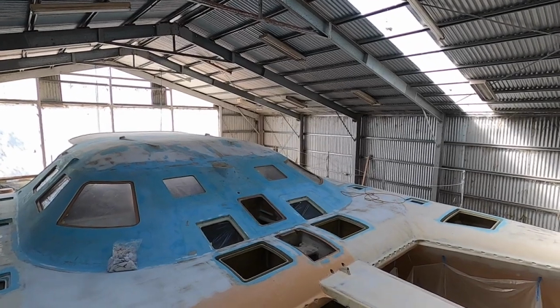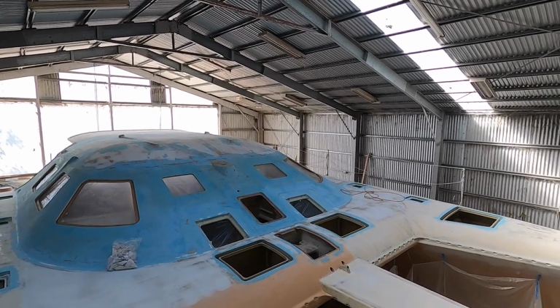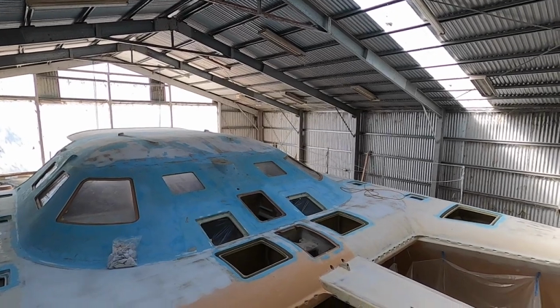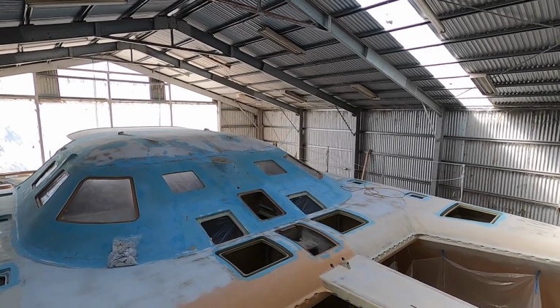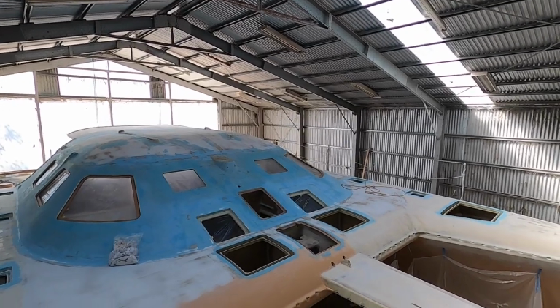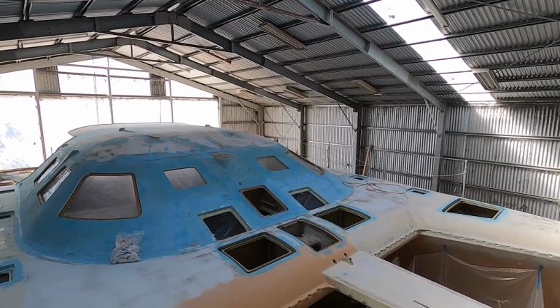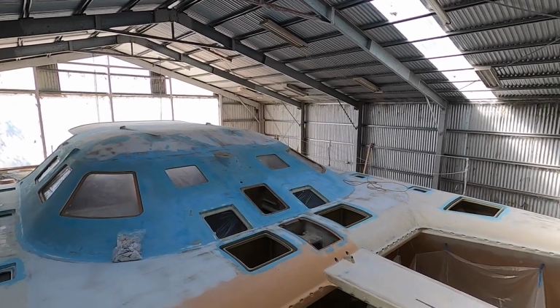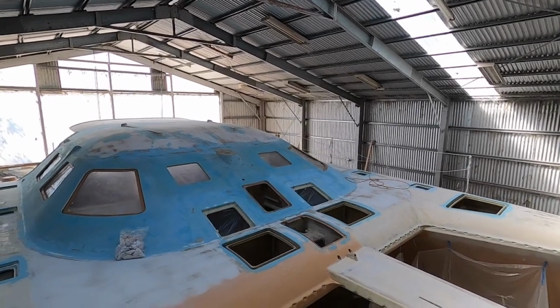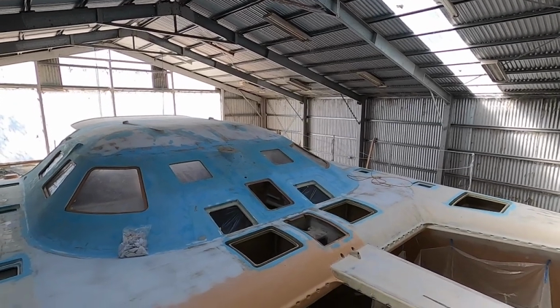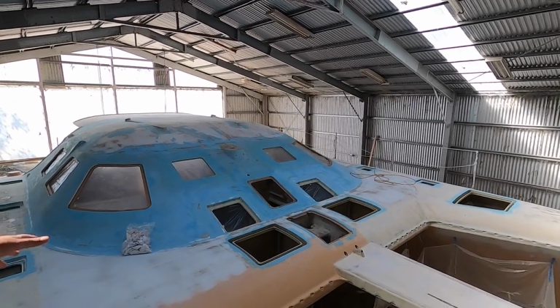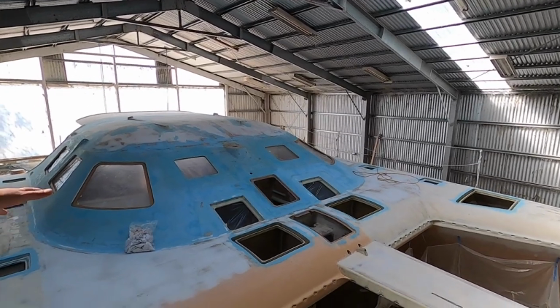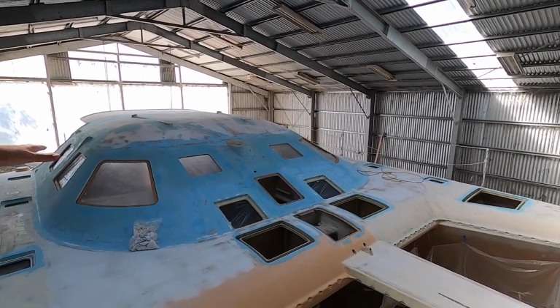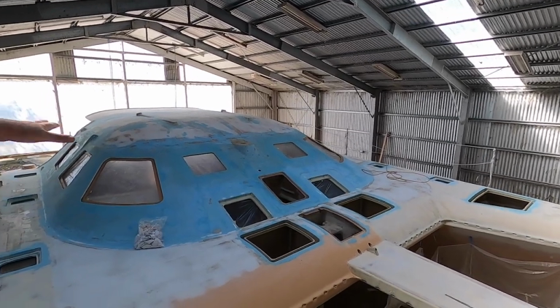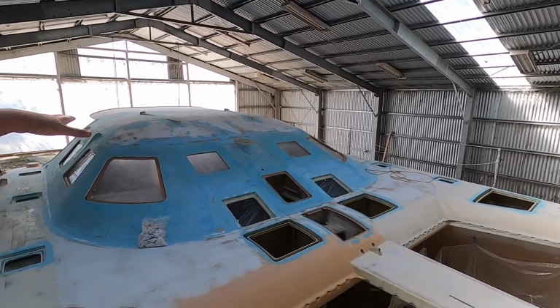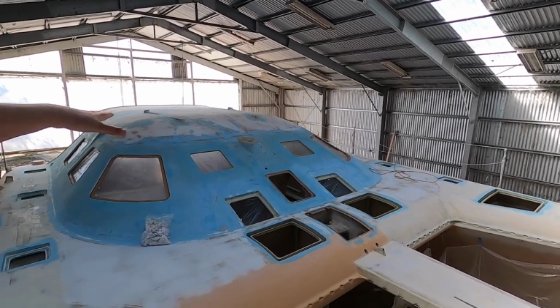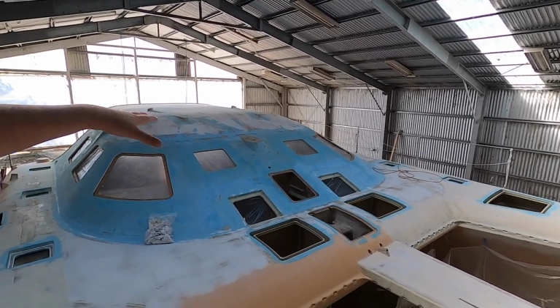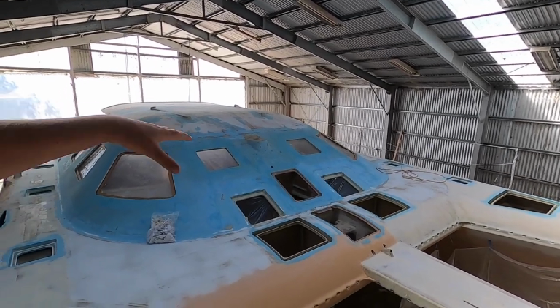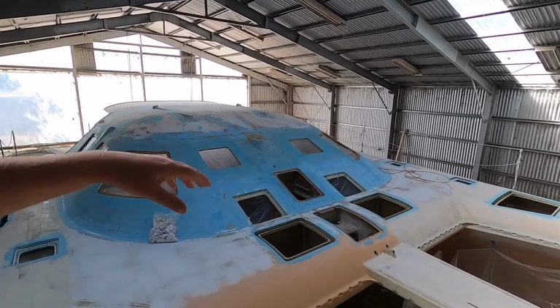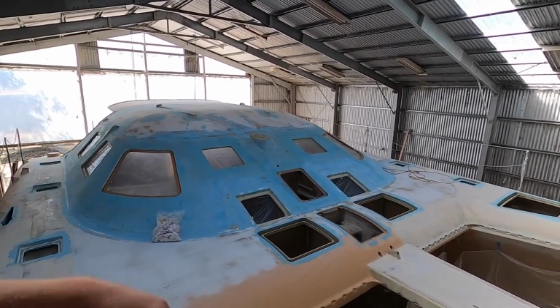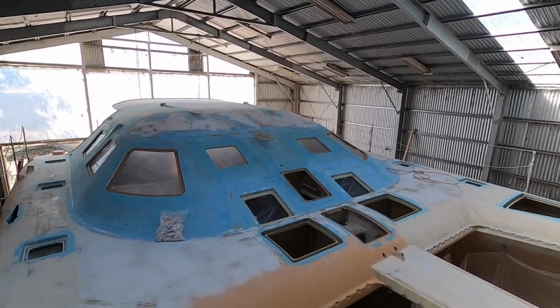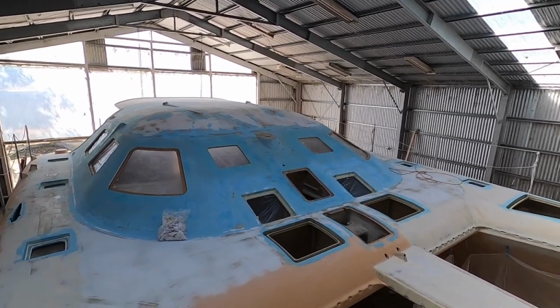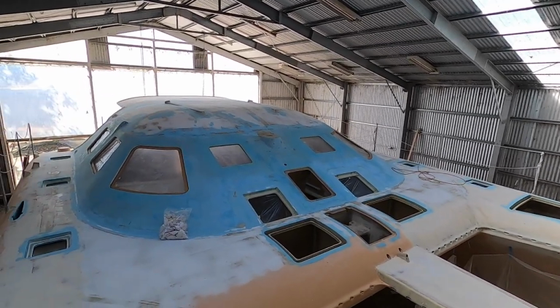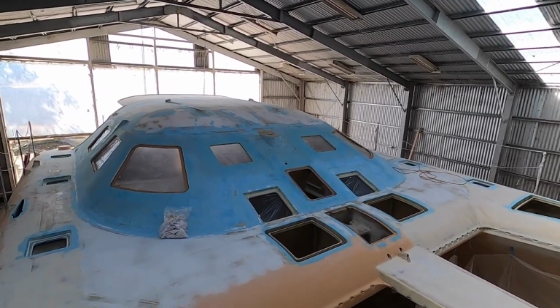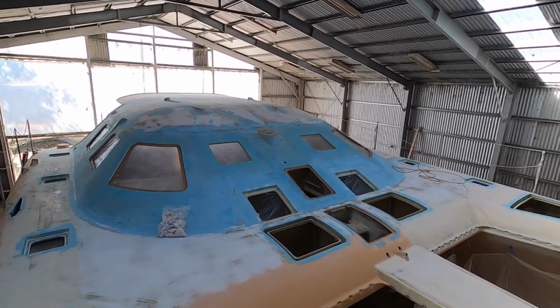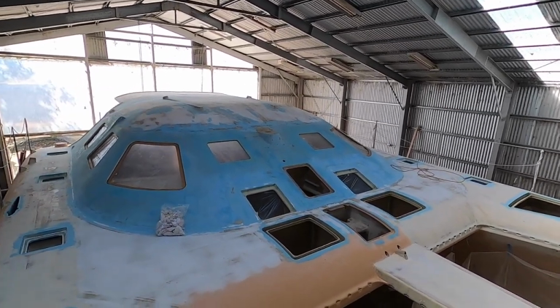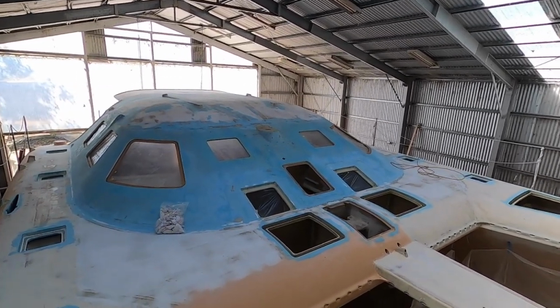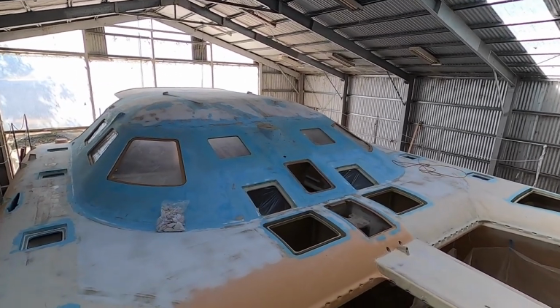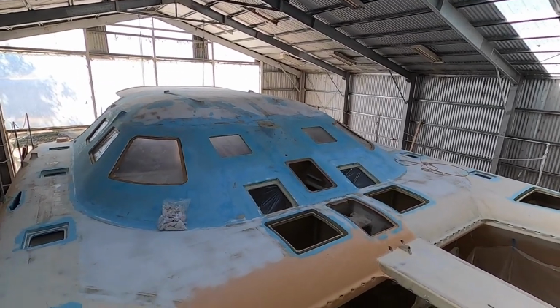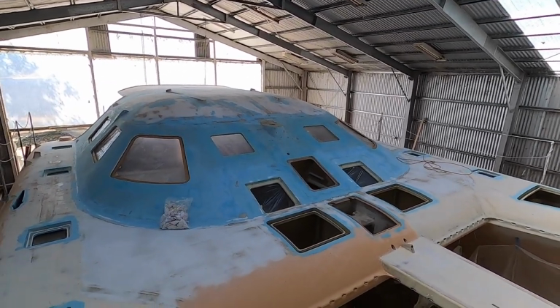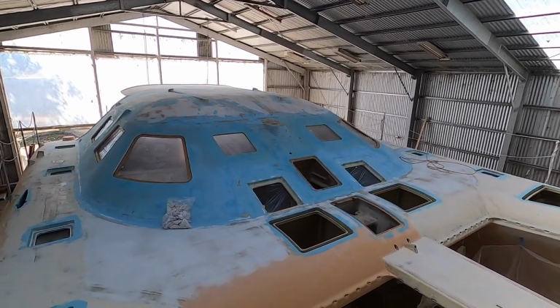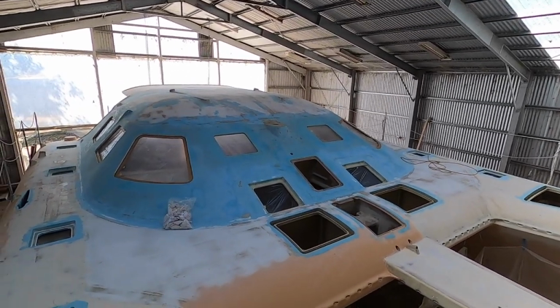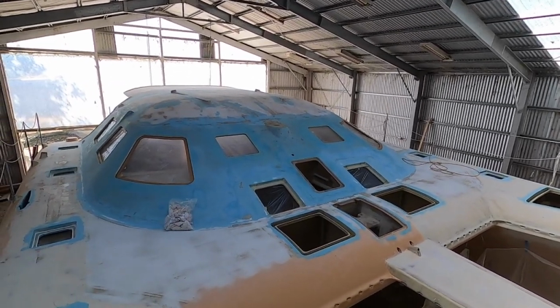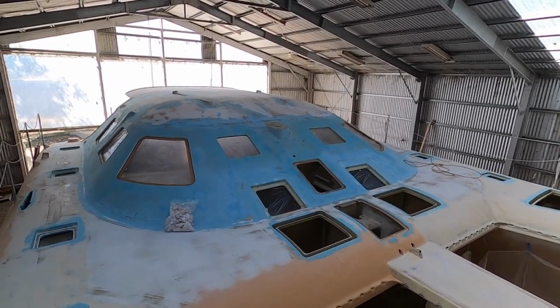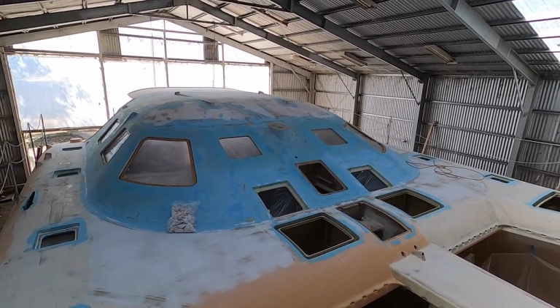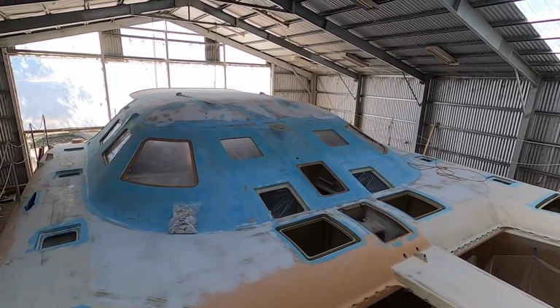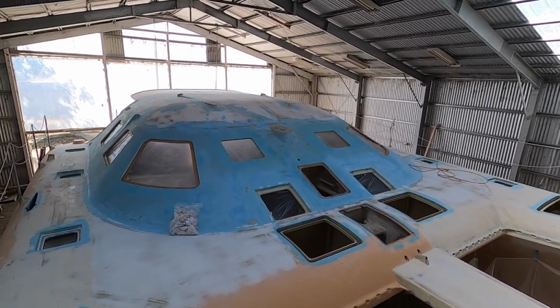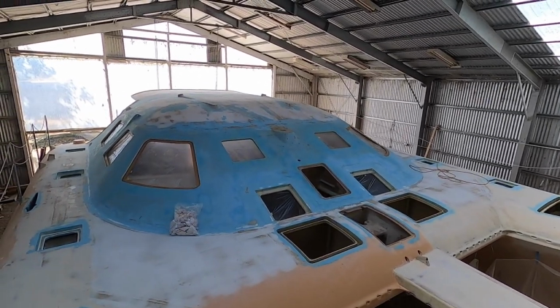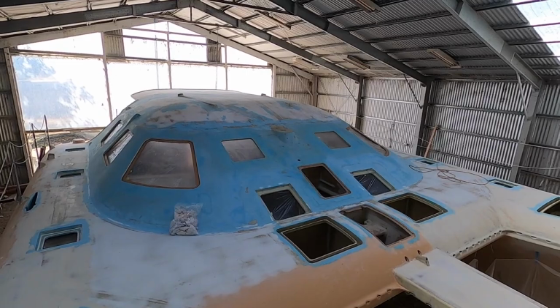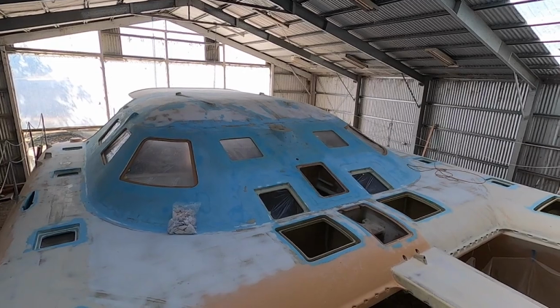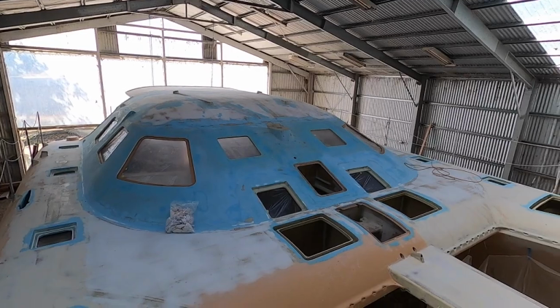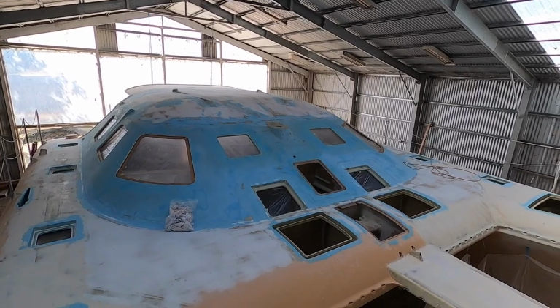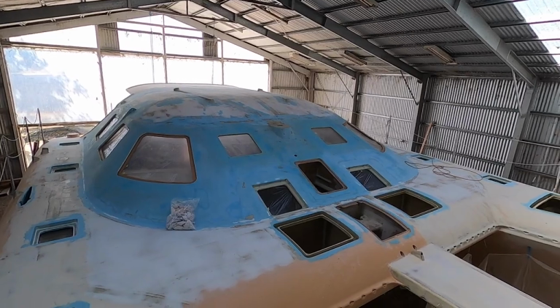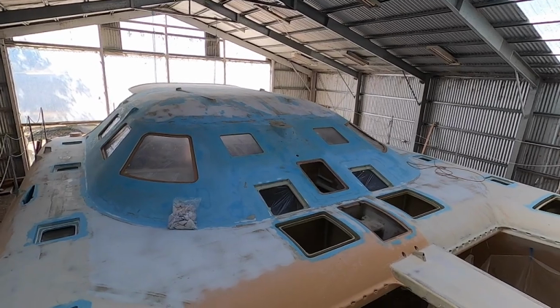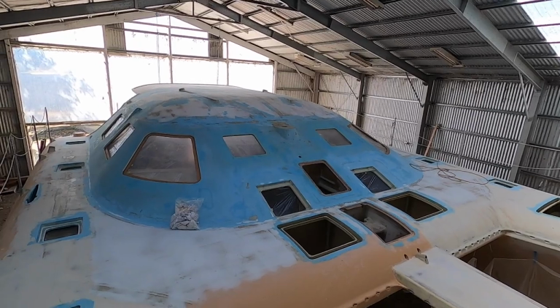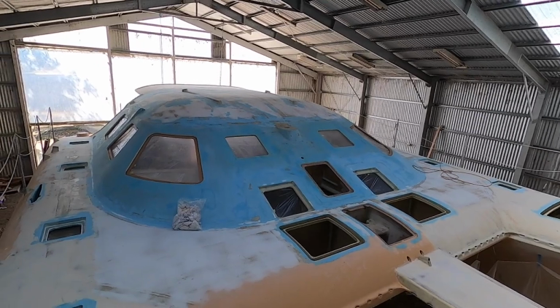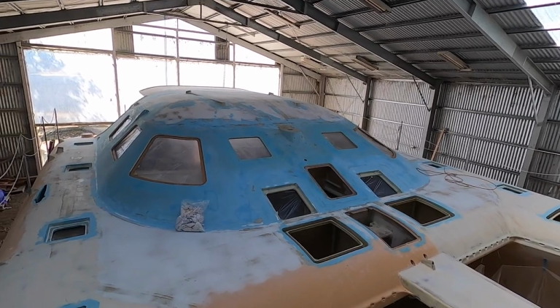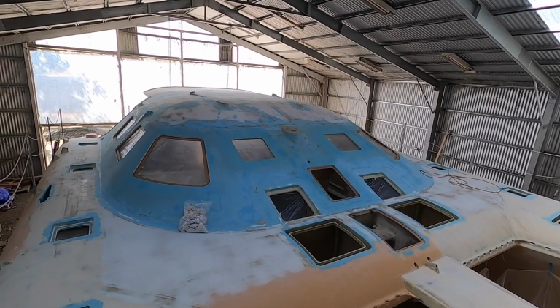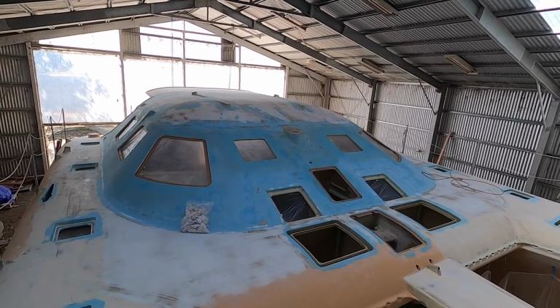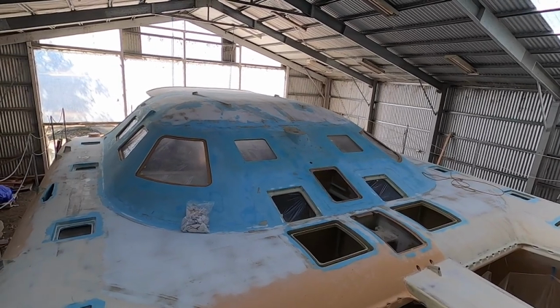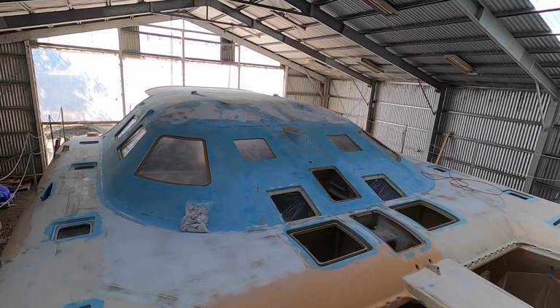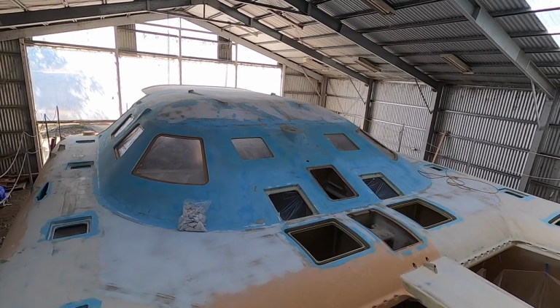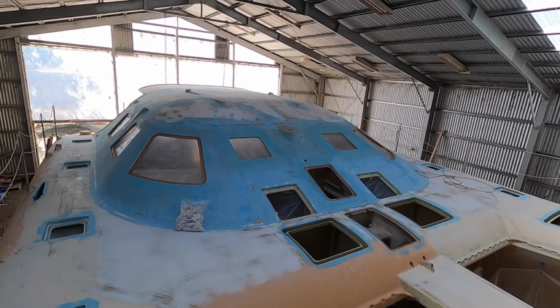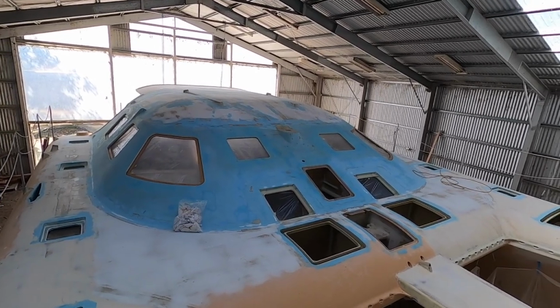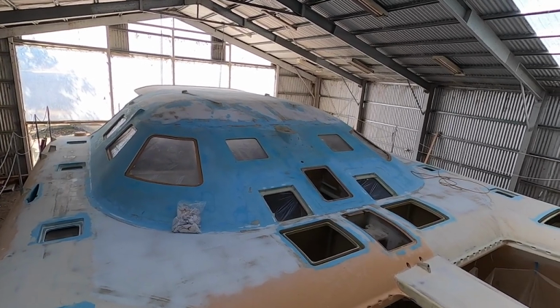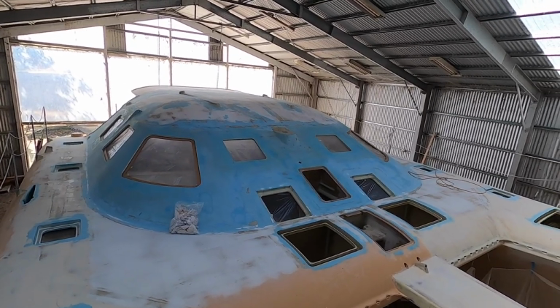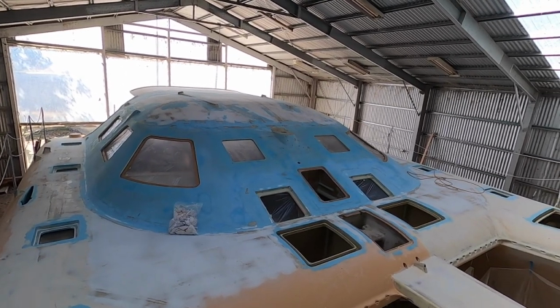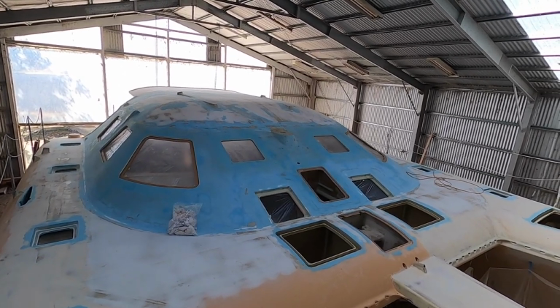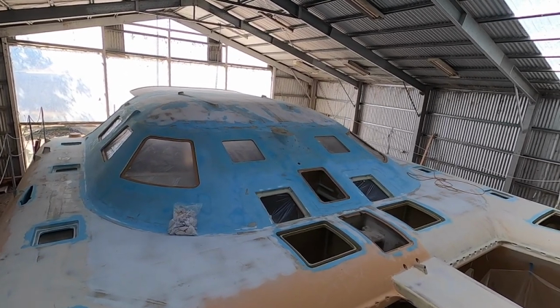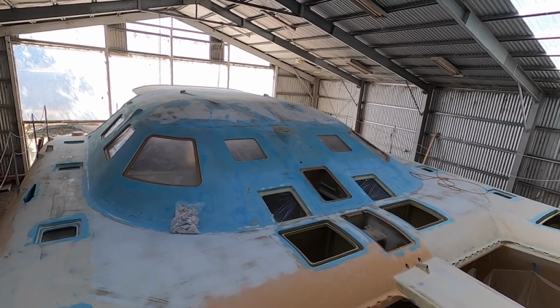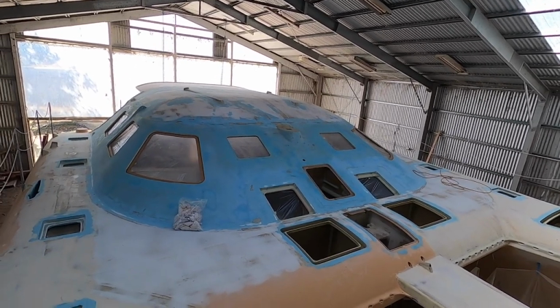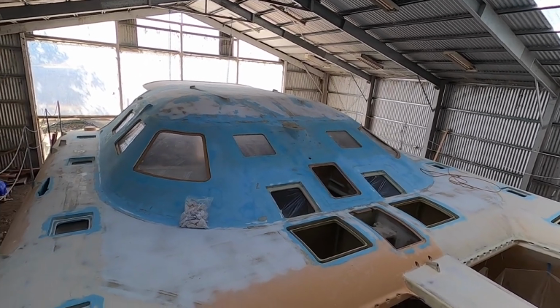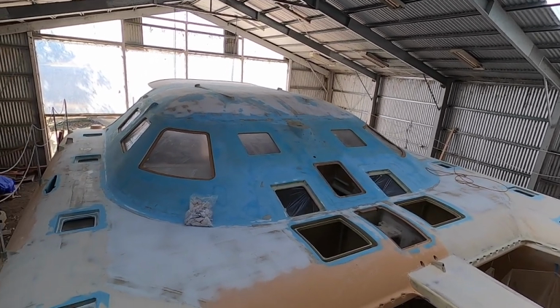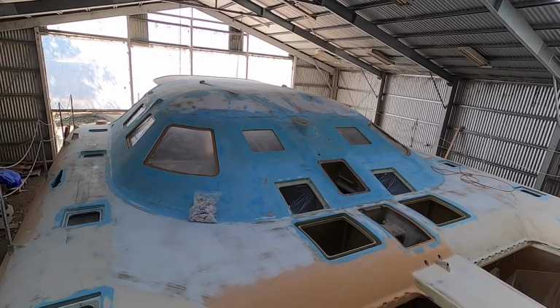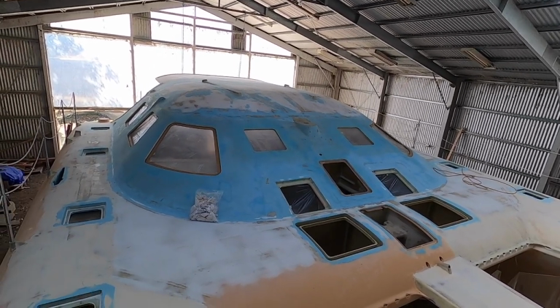Hello everyone! Last week on Building Vilda we finished sanding and fairing the decks and the roof before the first coat of primer.